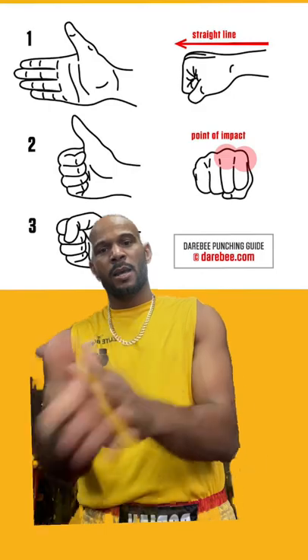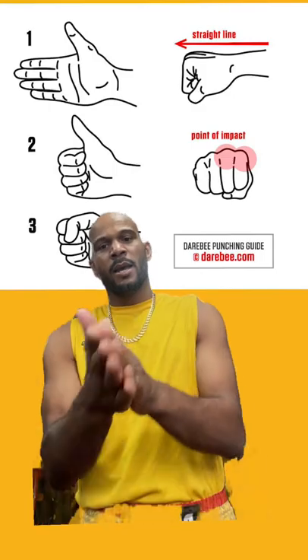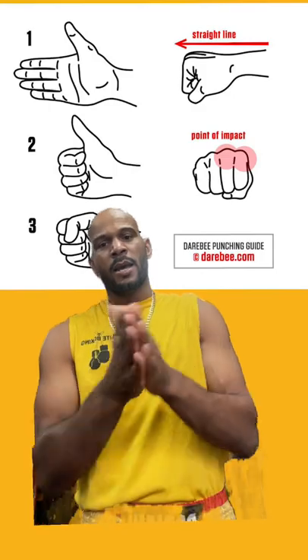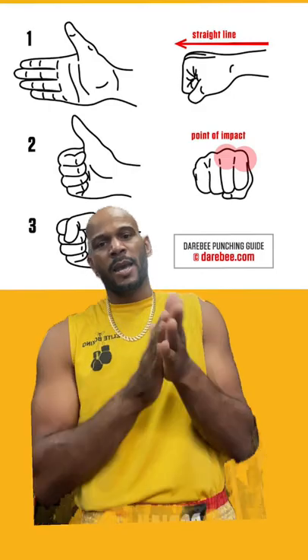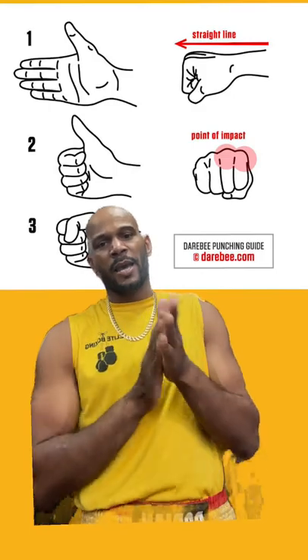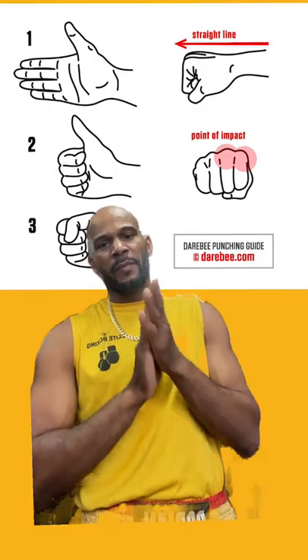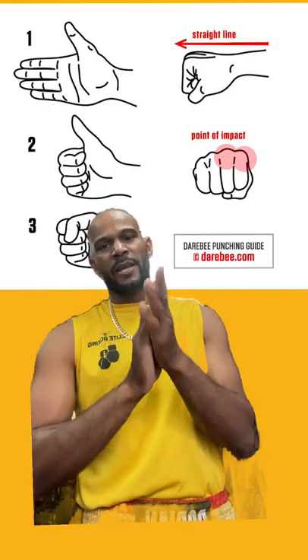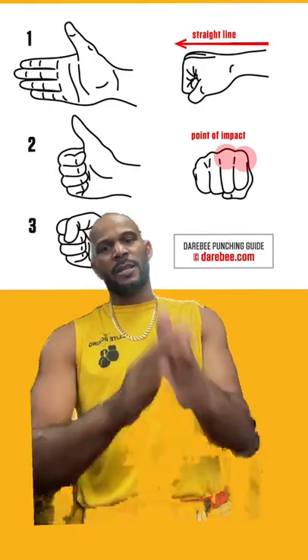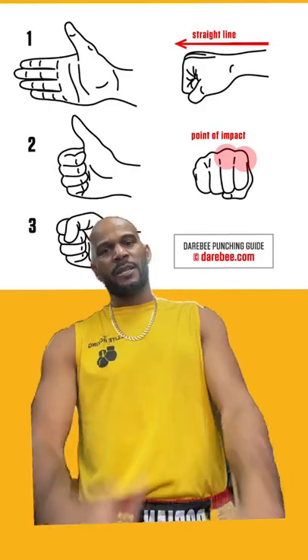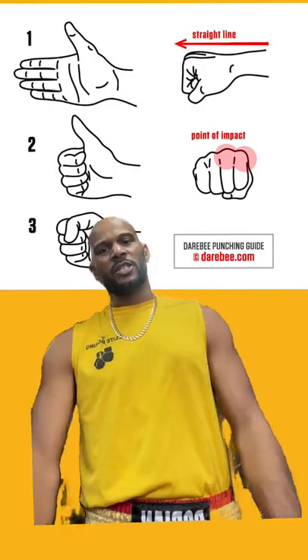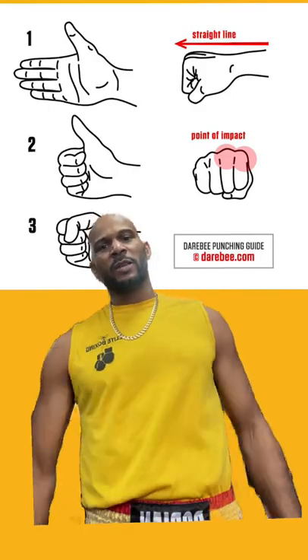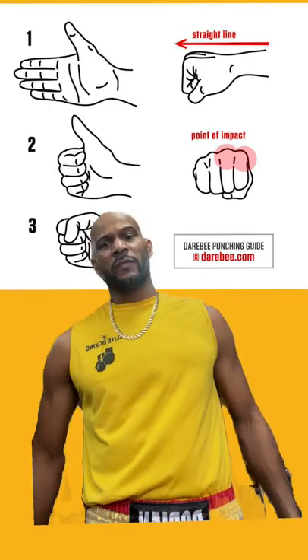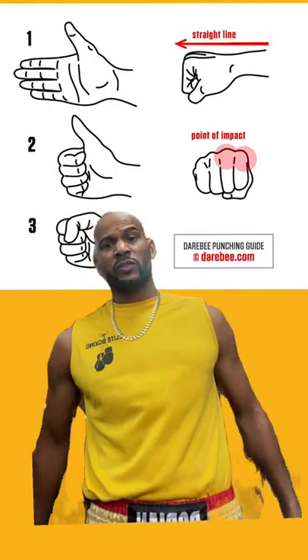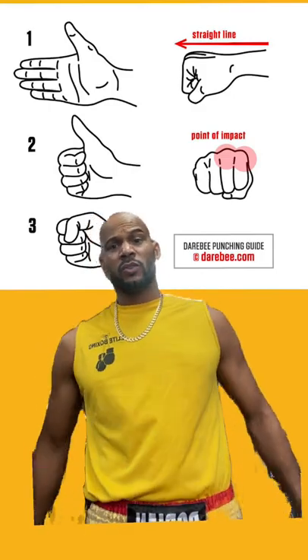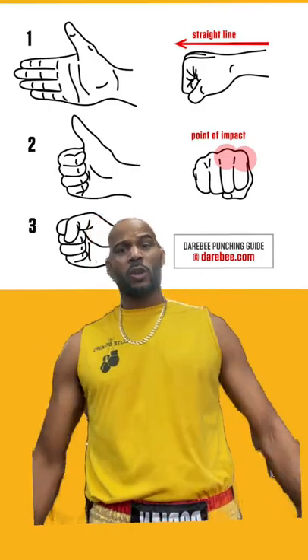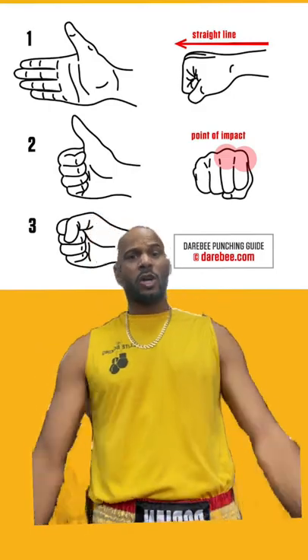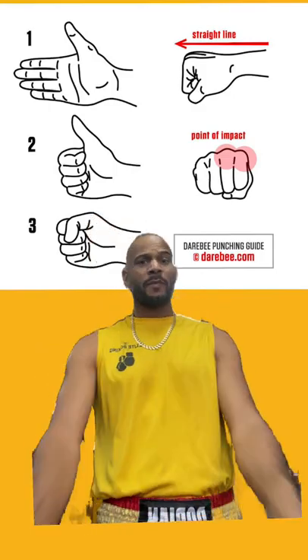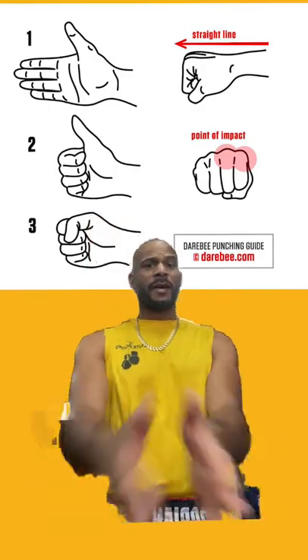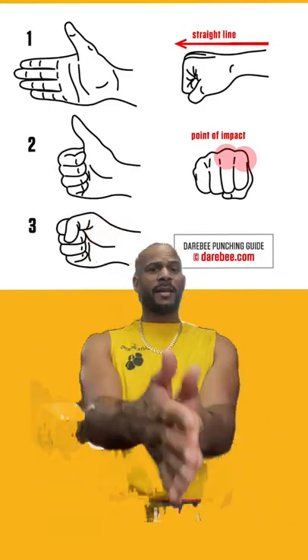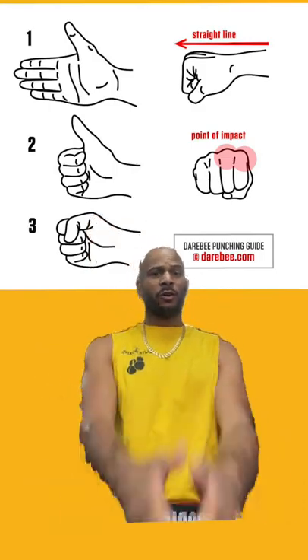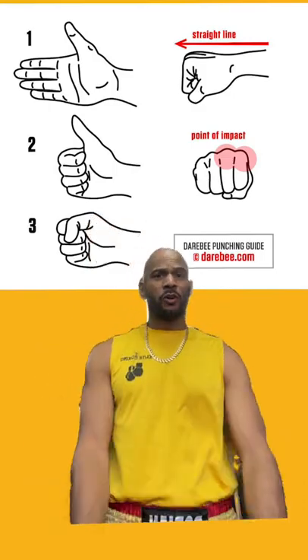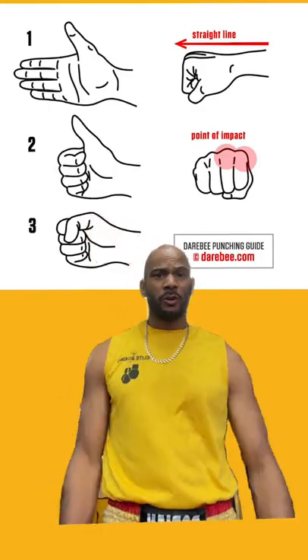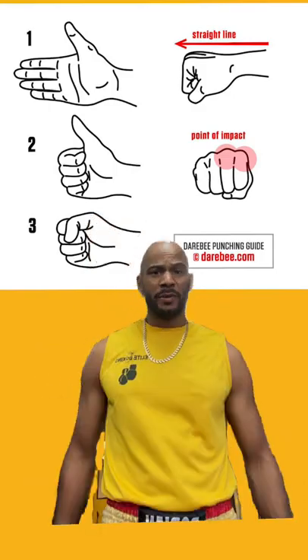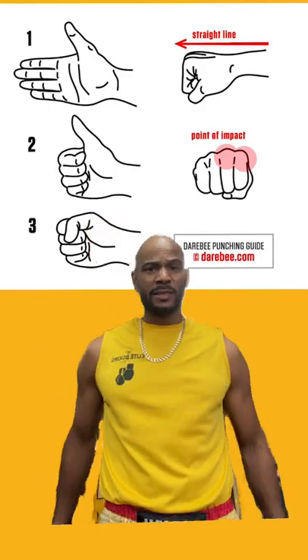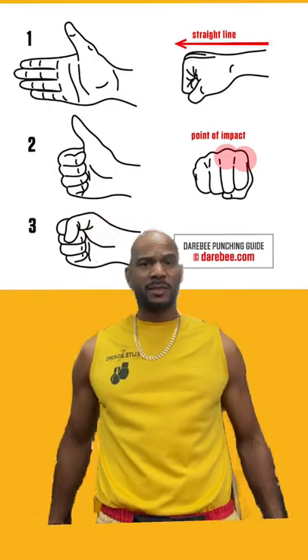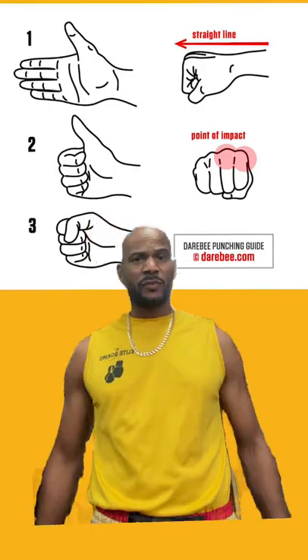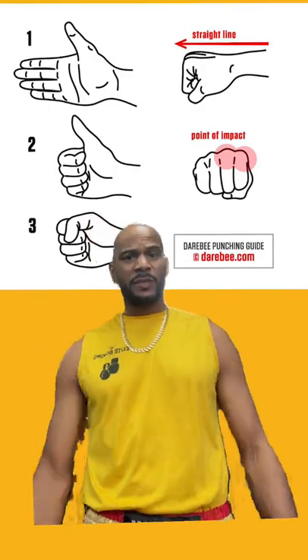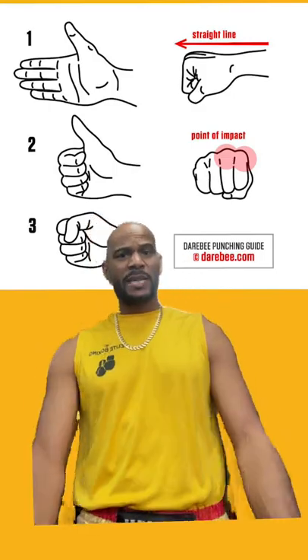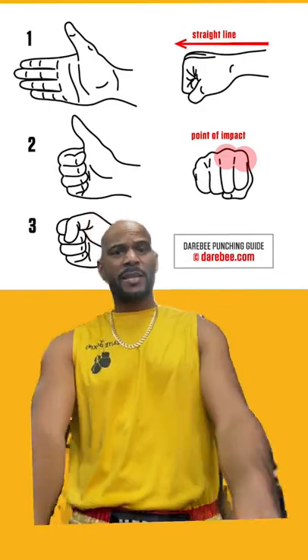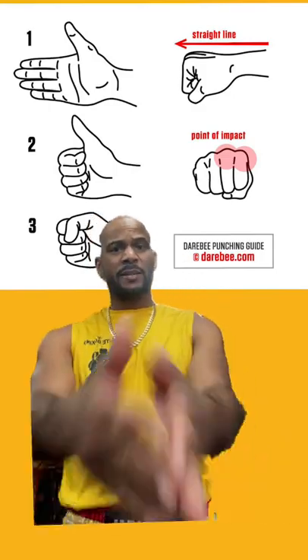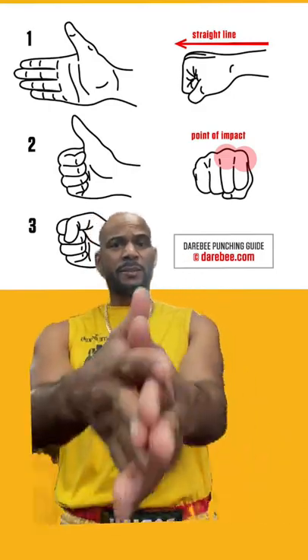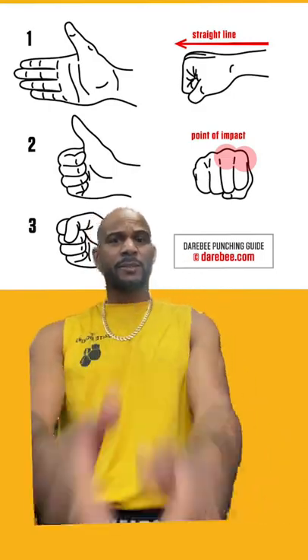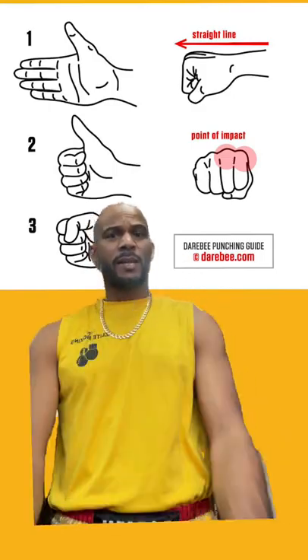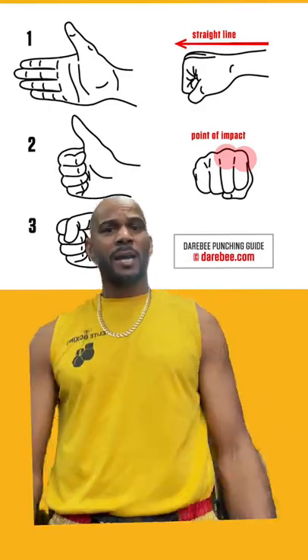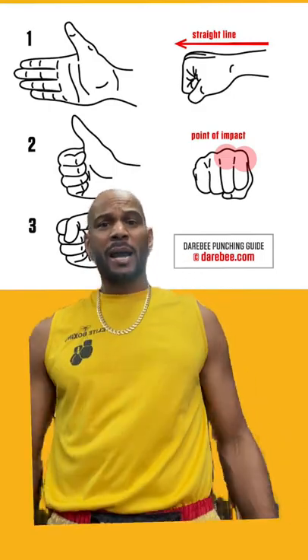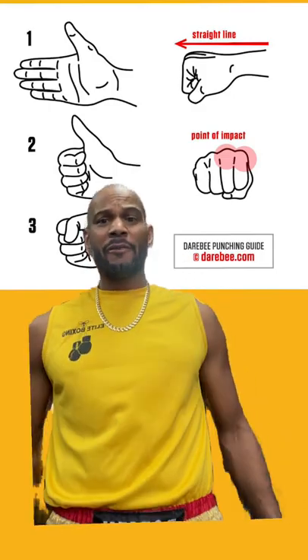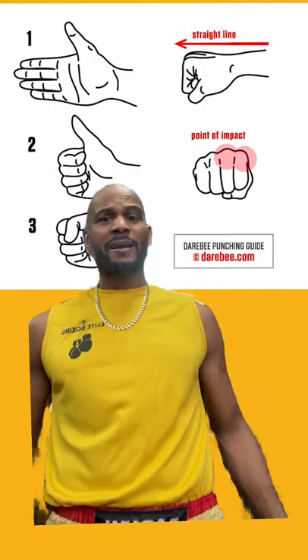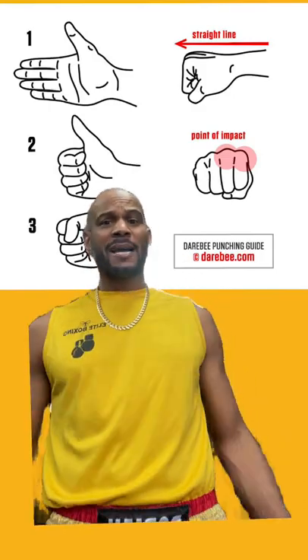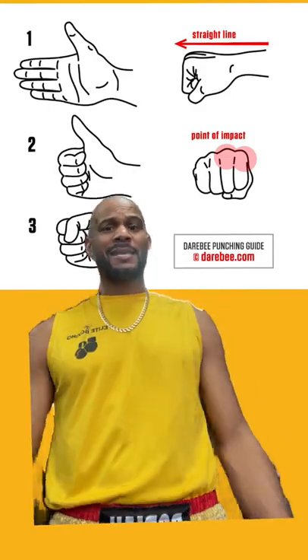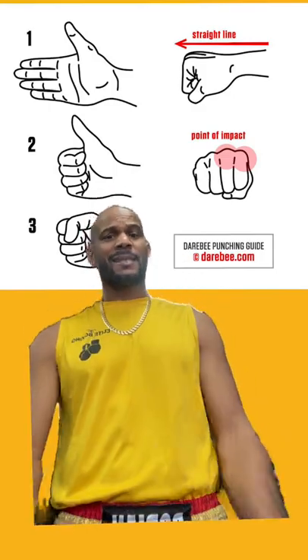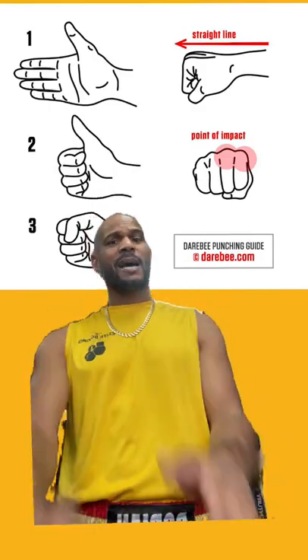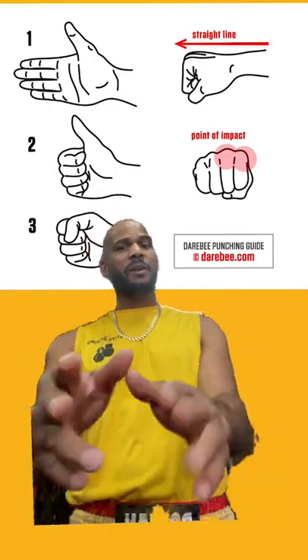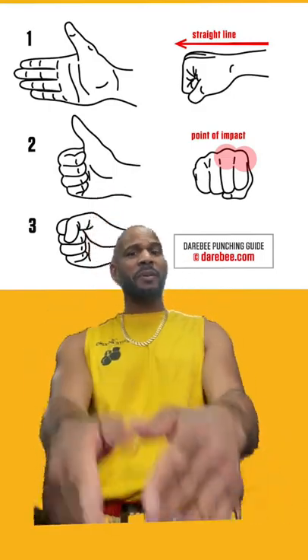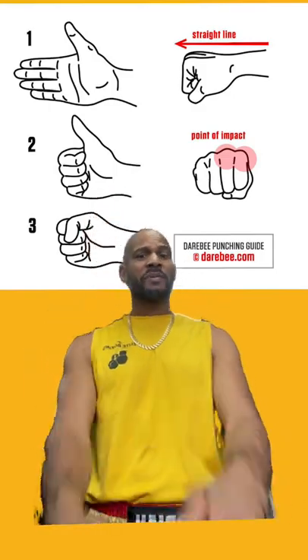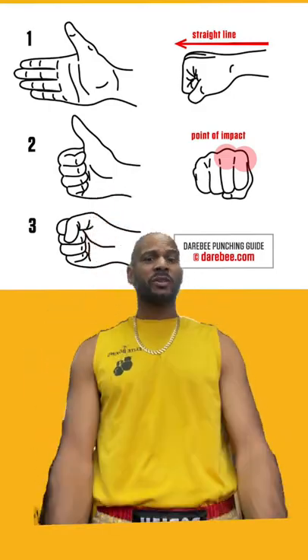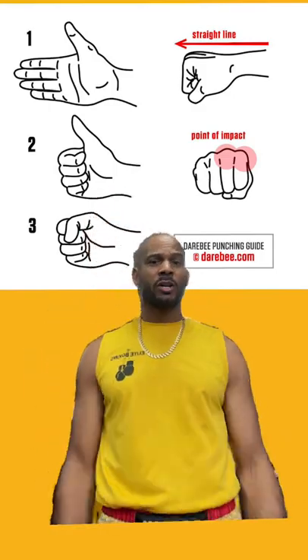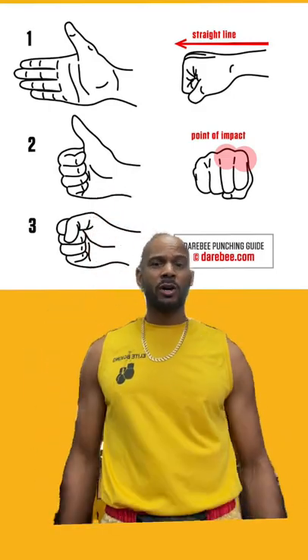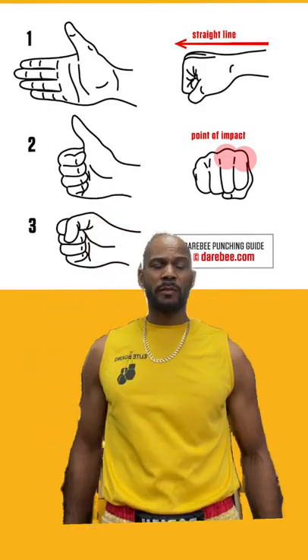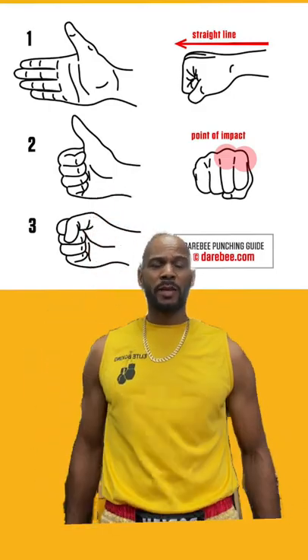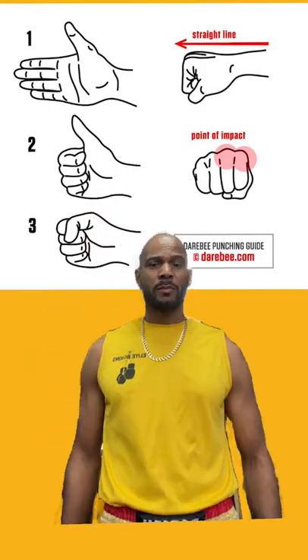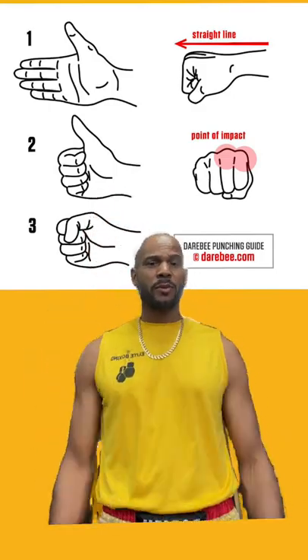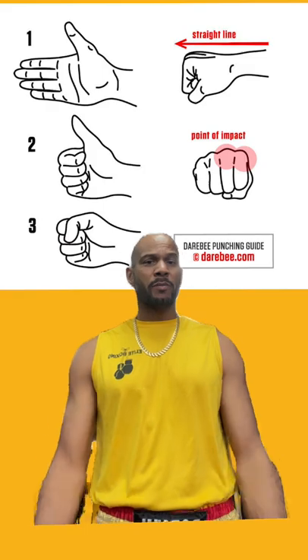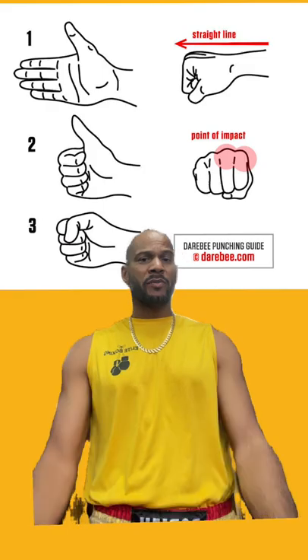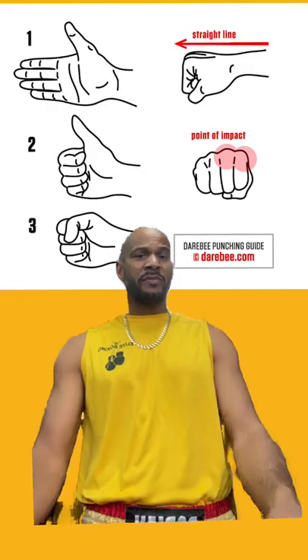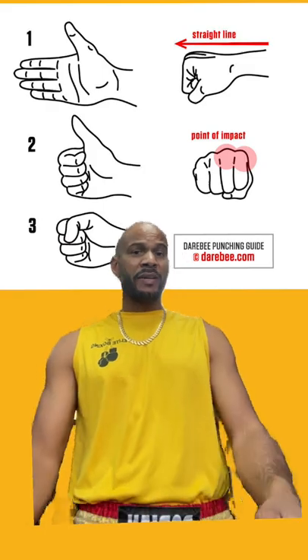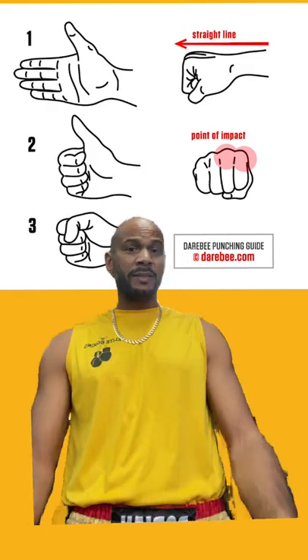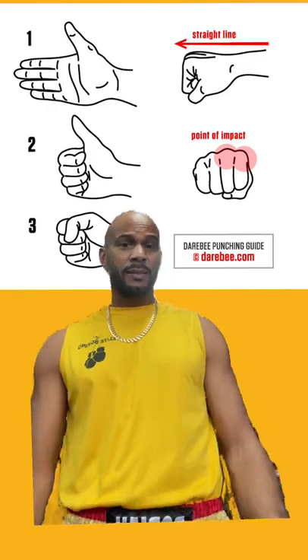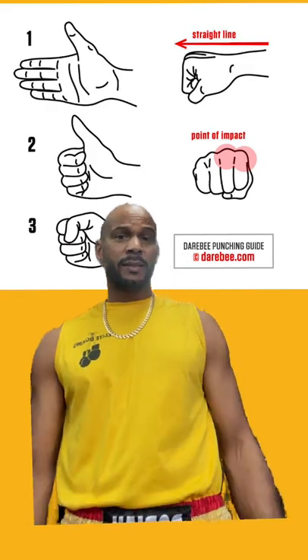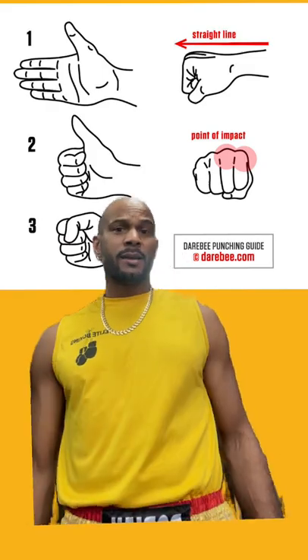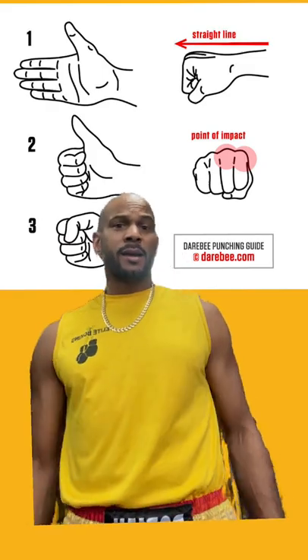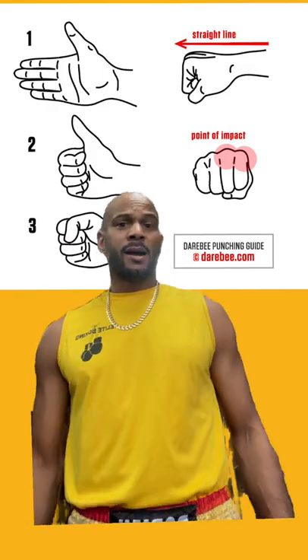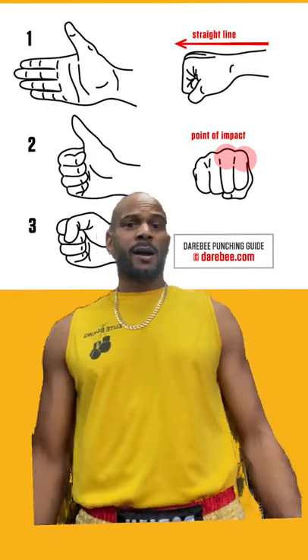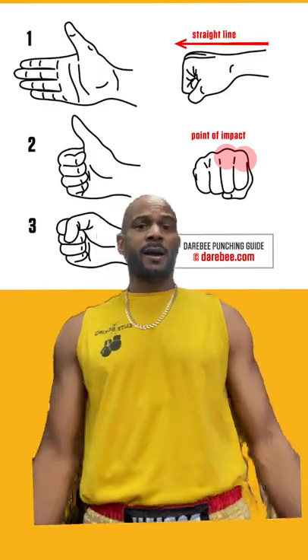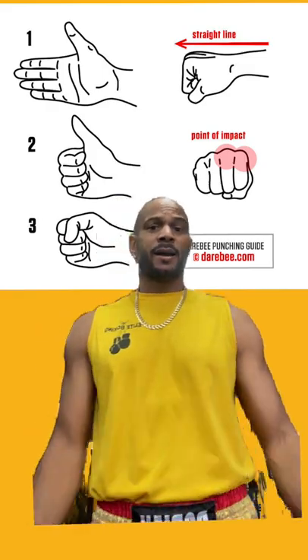I've been in the gym for so long, man. I've been in the business for 10 years. I realize a lot of people don't know how to make a proper fist, alright?